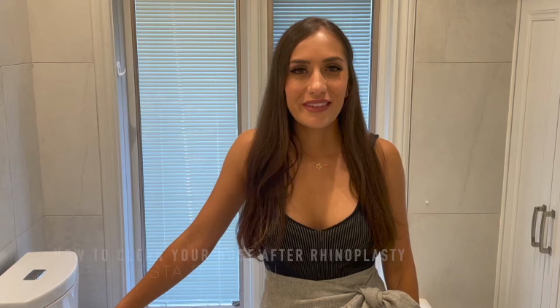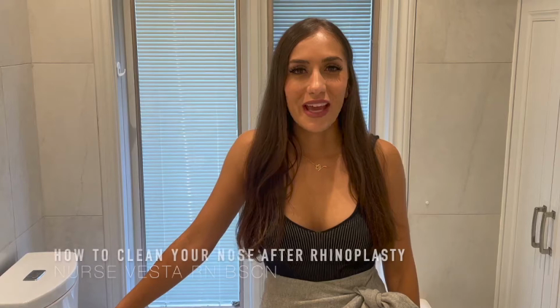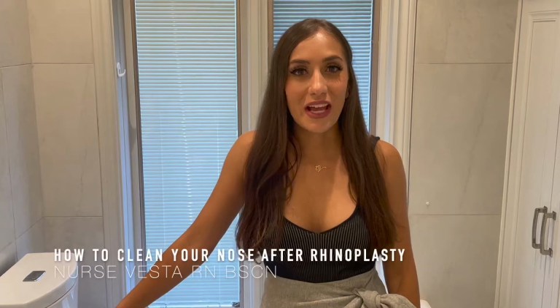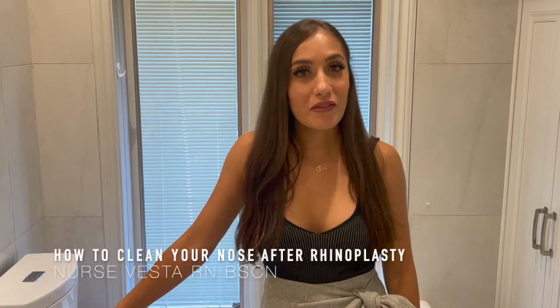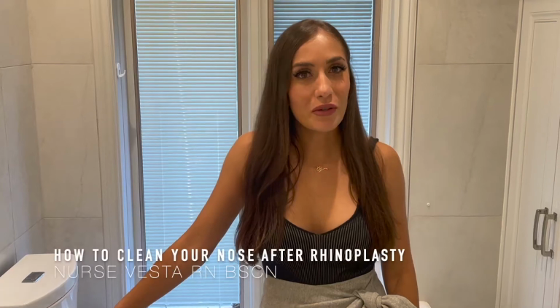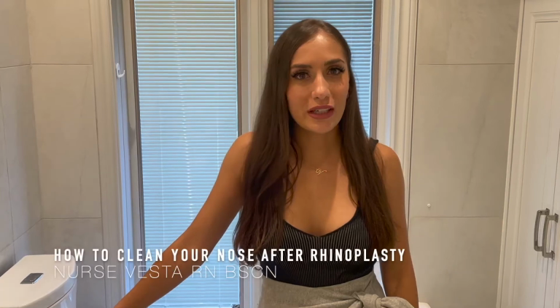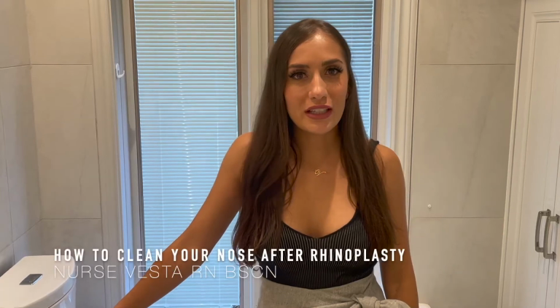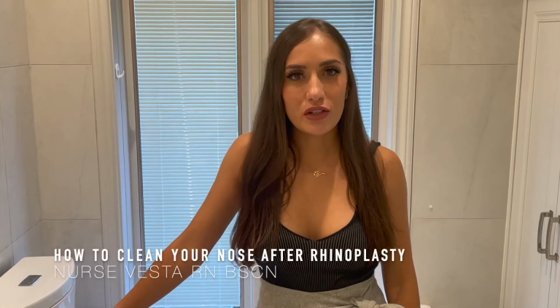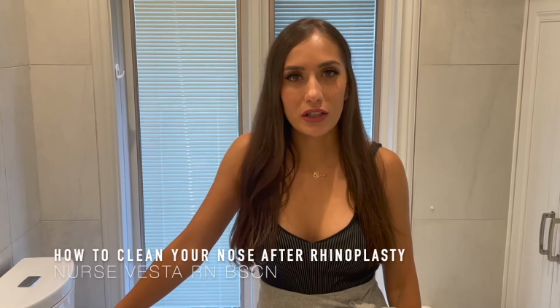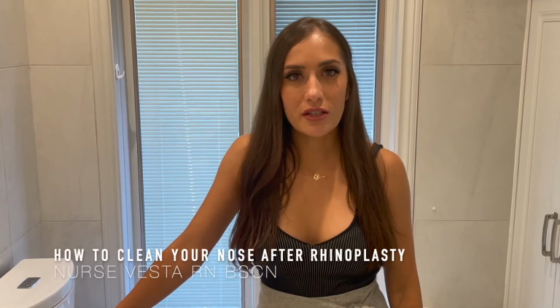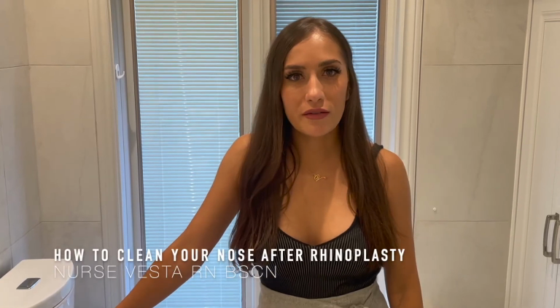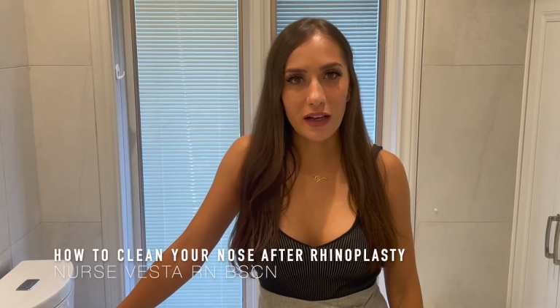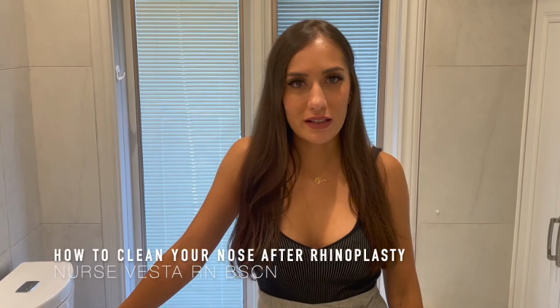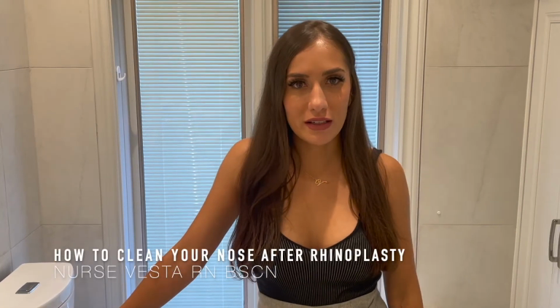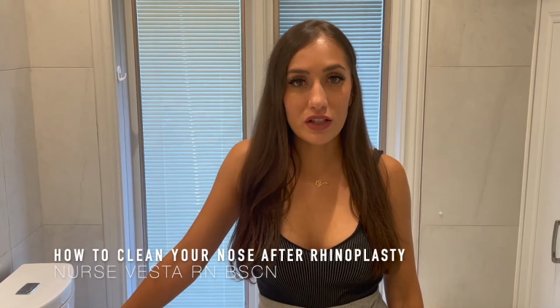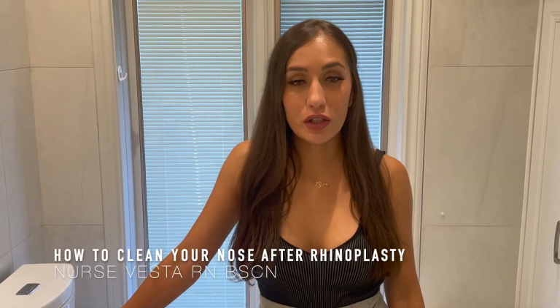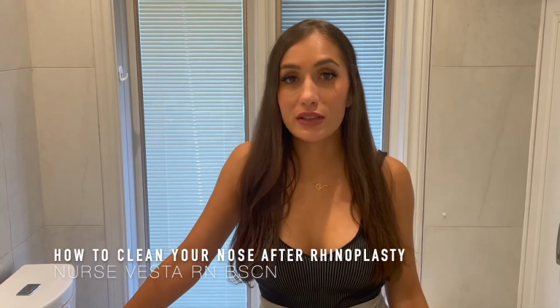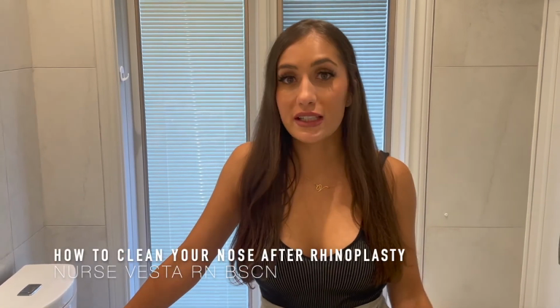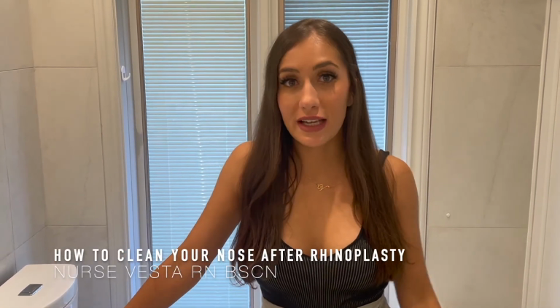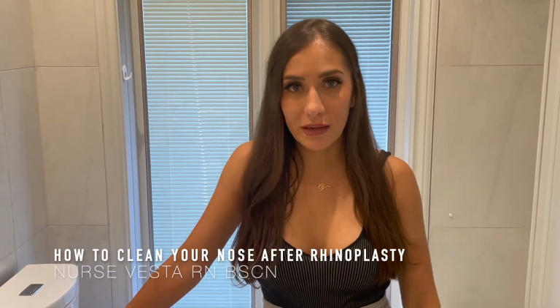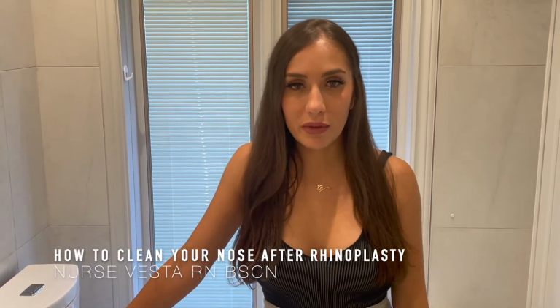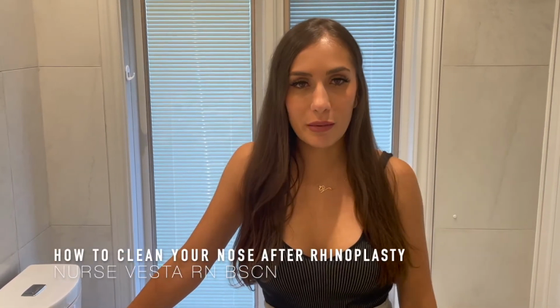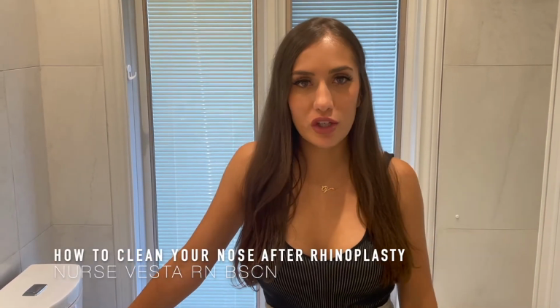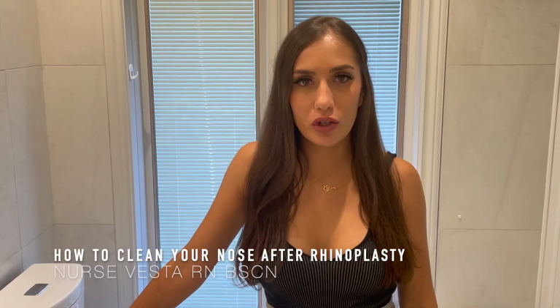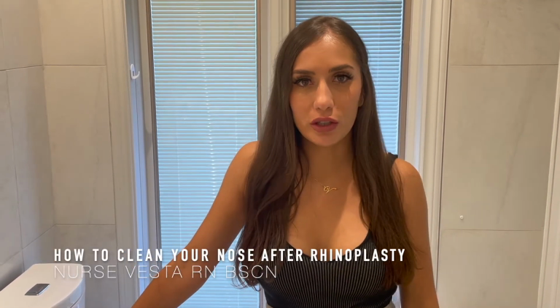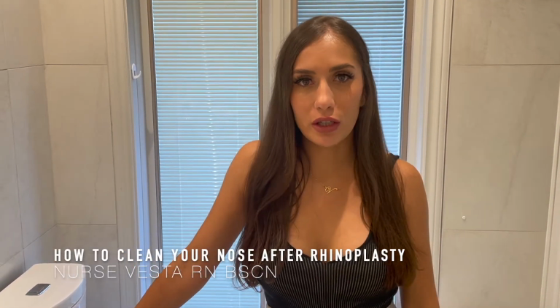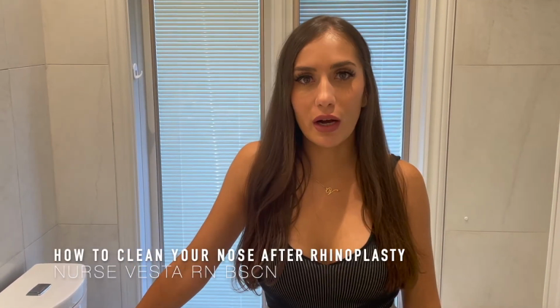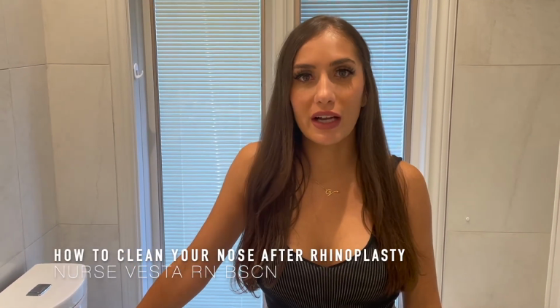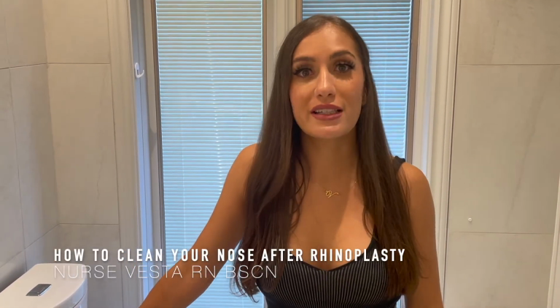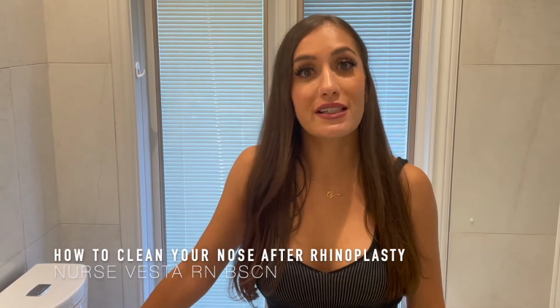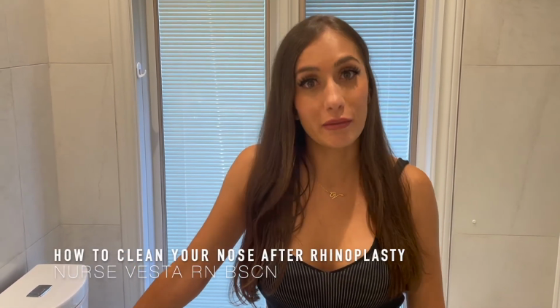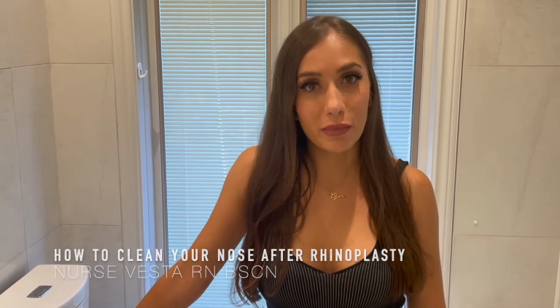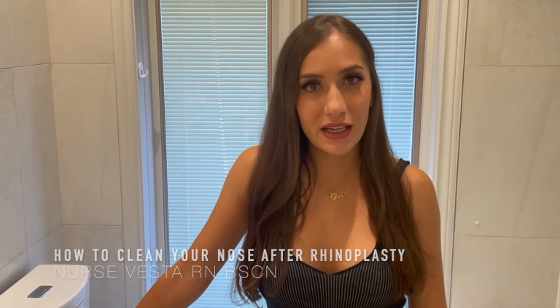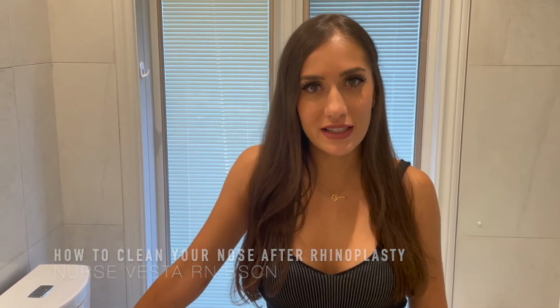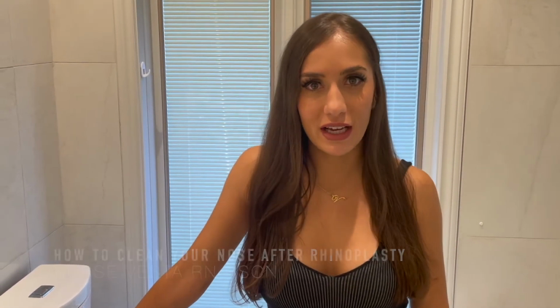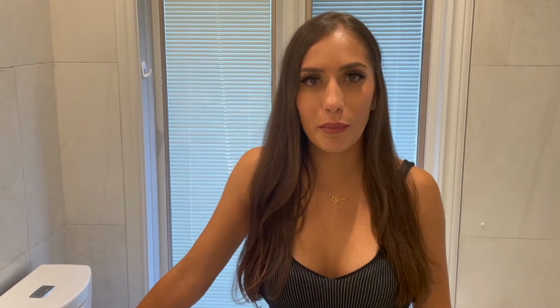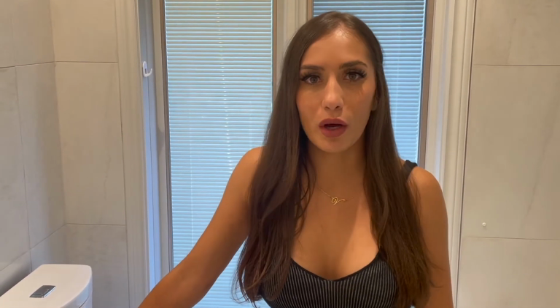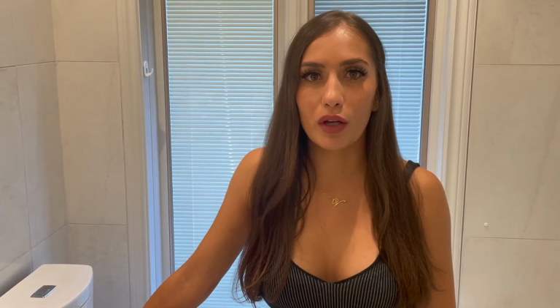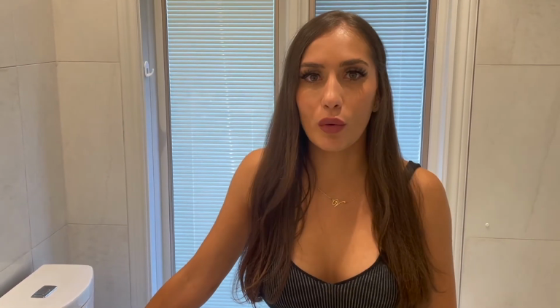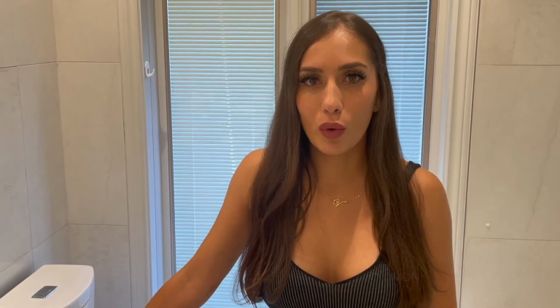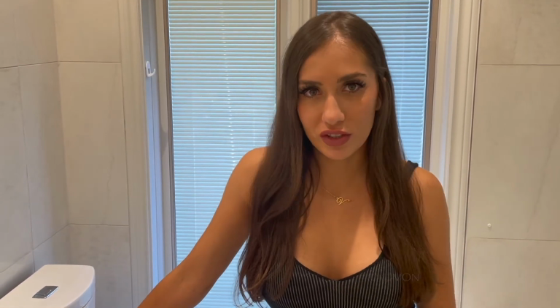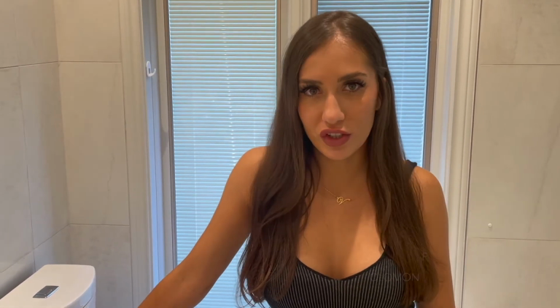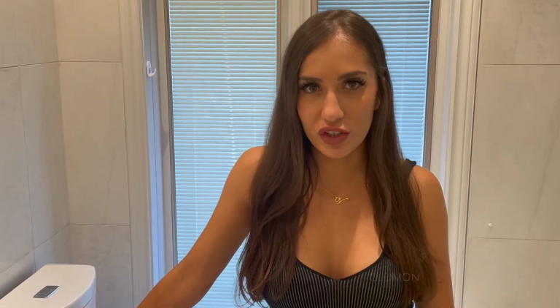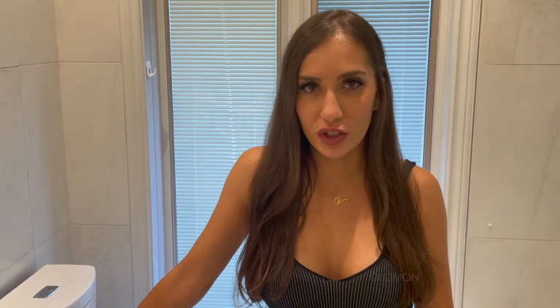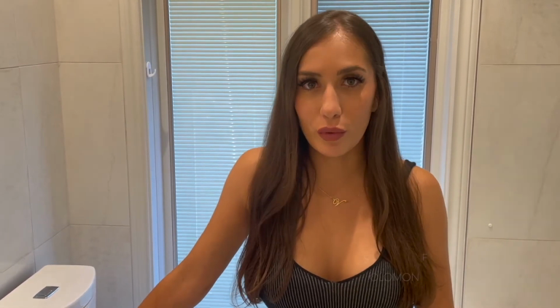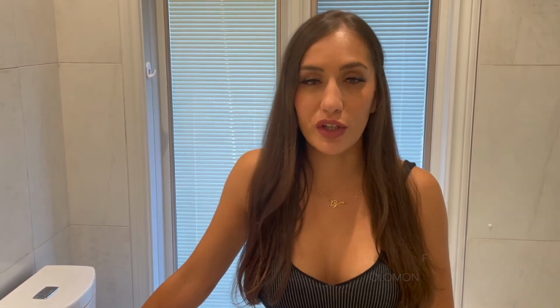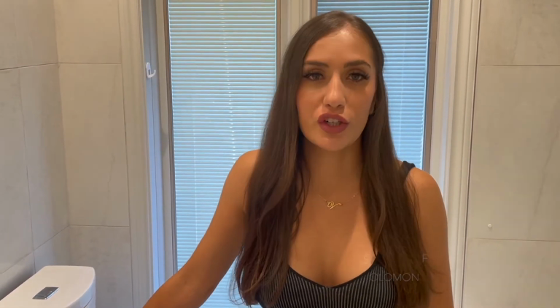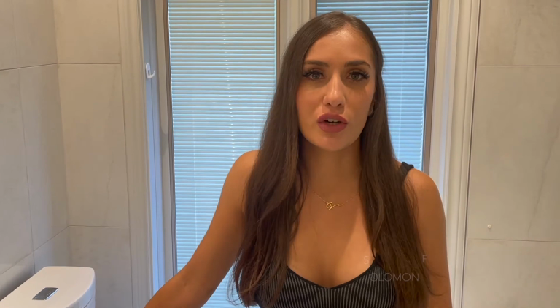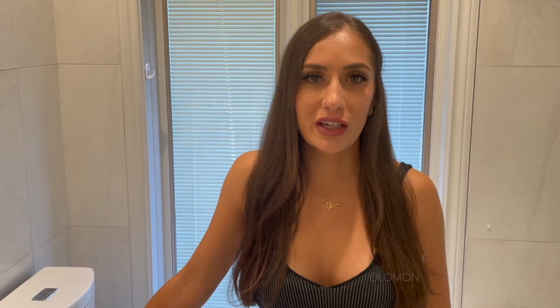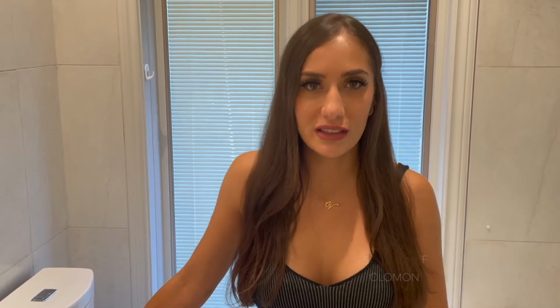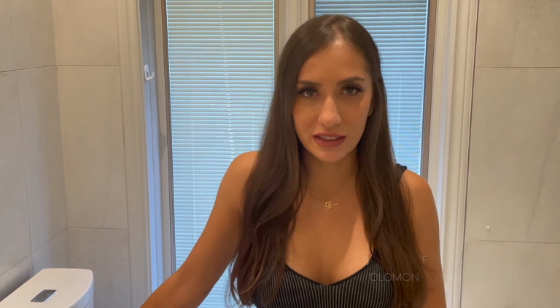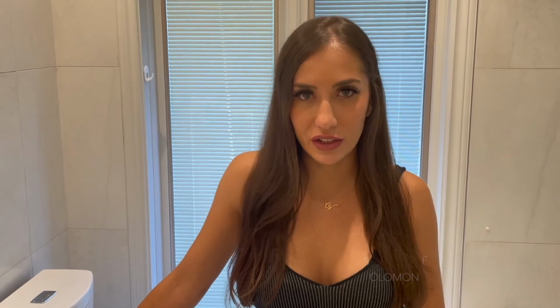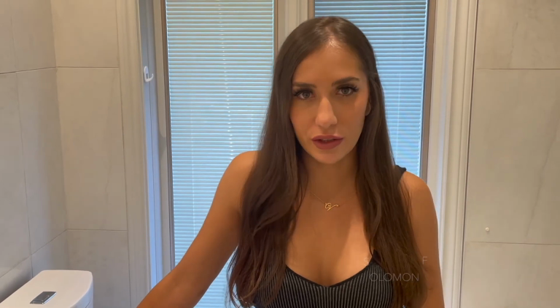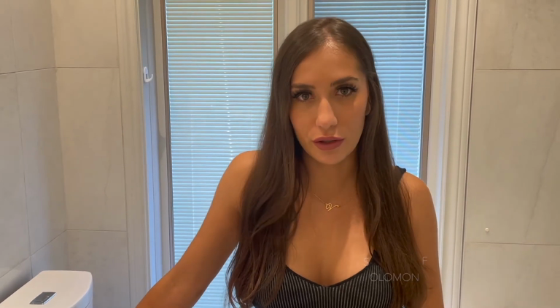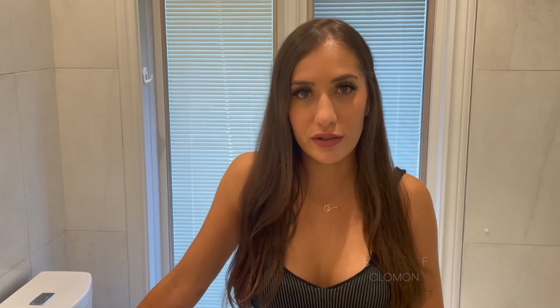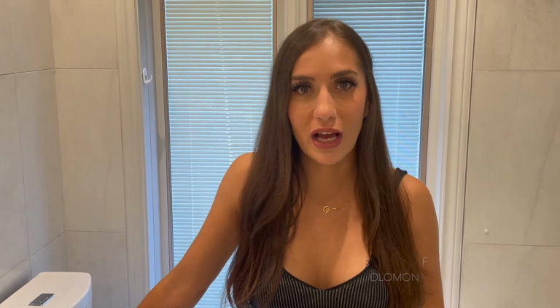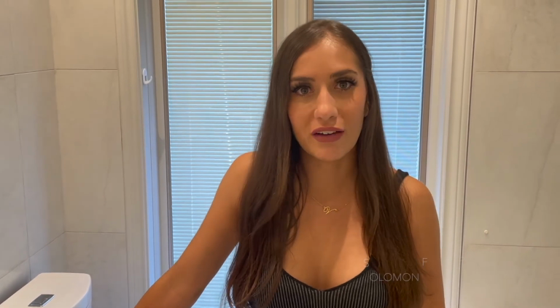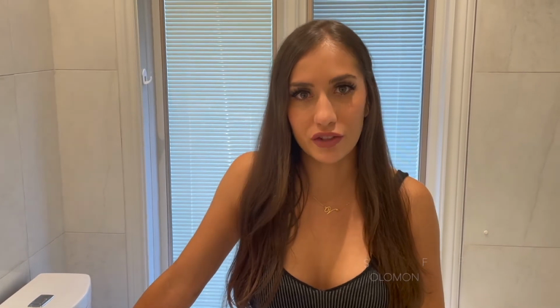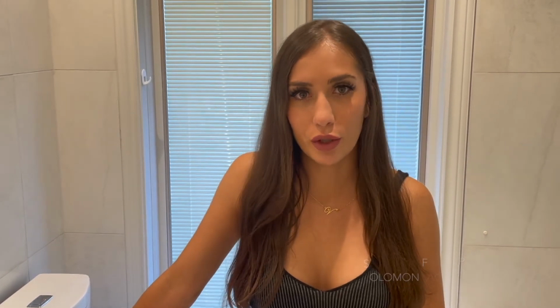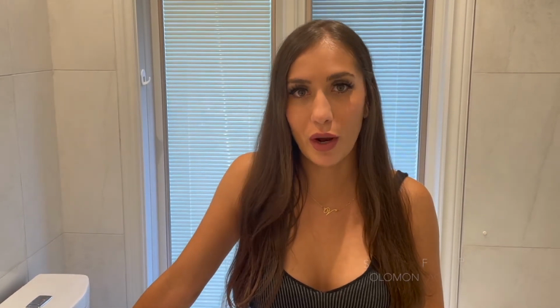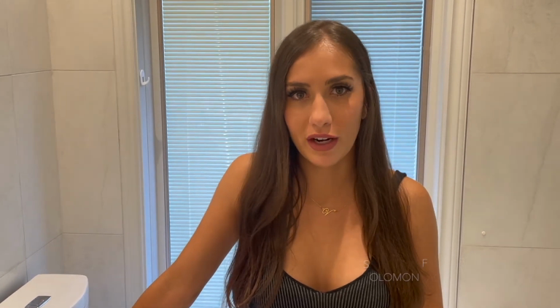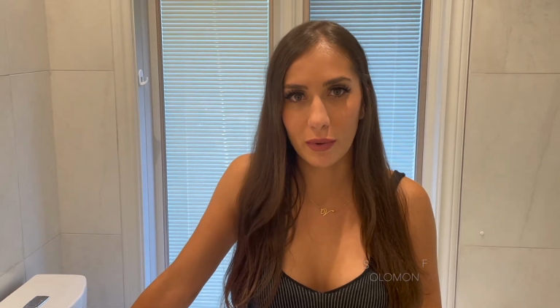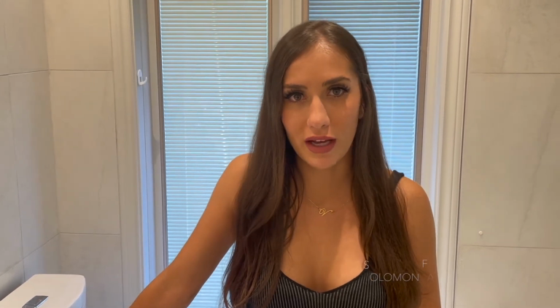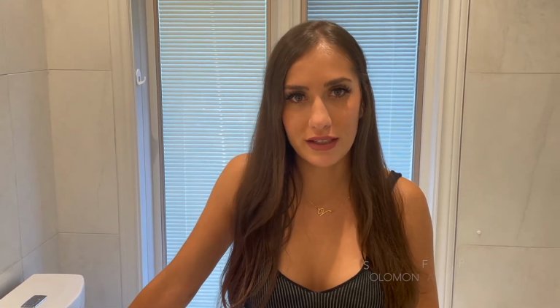Hey everyone, it's Nurse Vesta. Today I'm going to be showing you guys step-by-step on what to do when you're trying to clean your nose after a rhinoplasty.